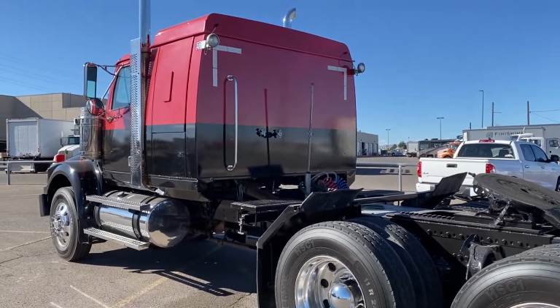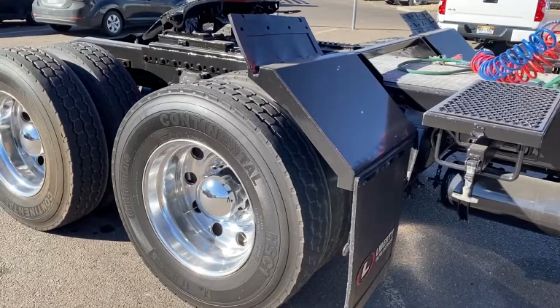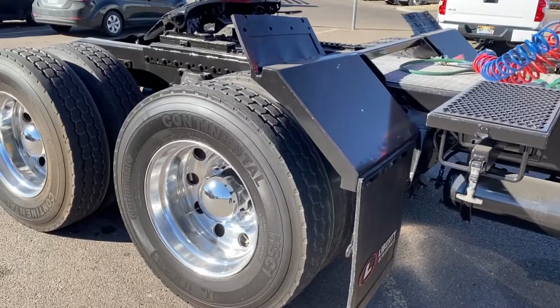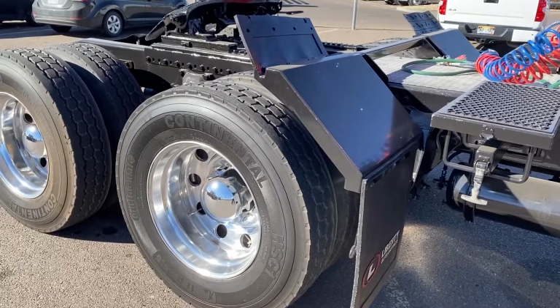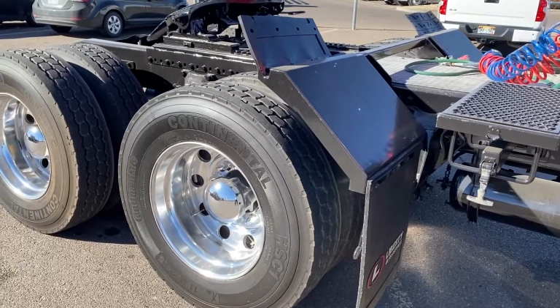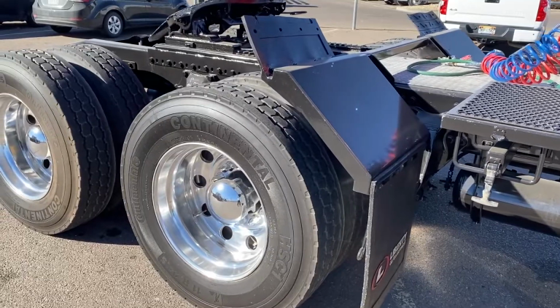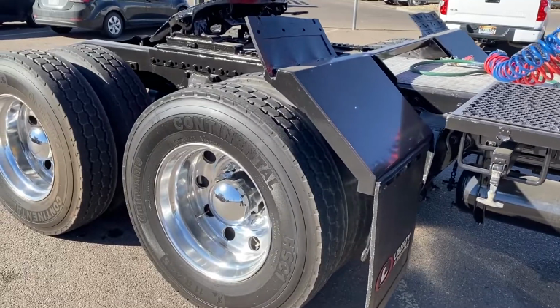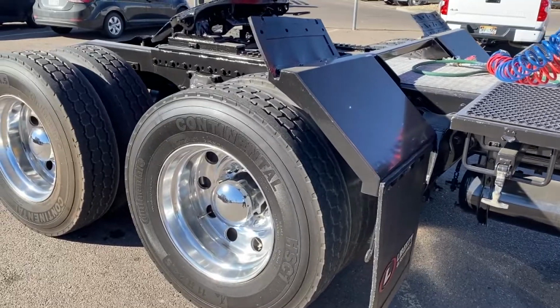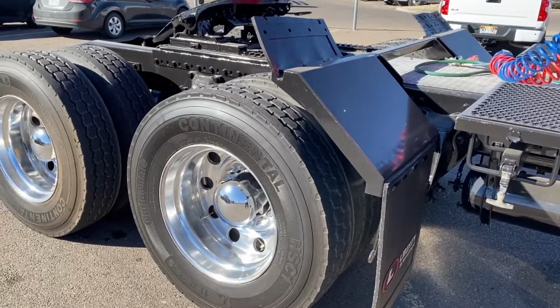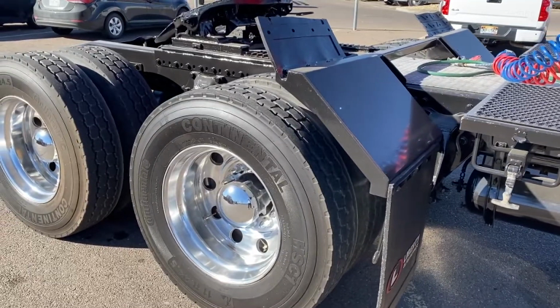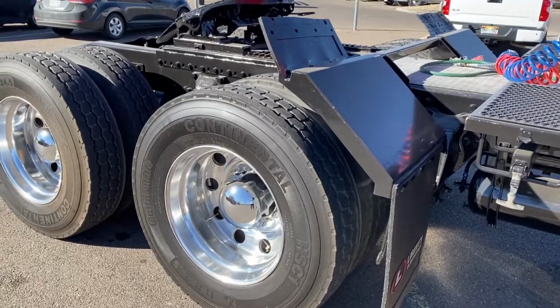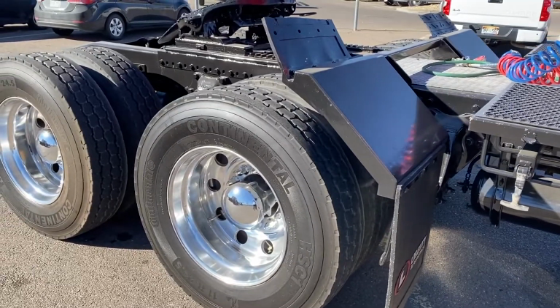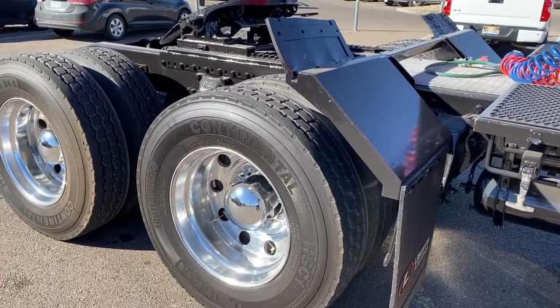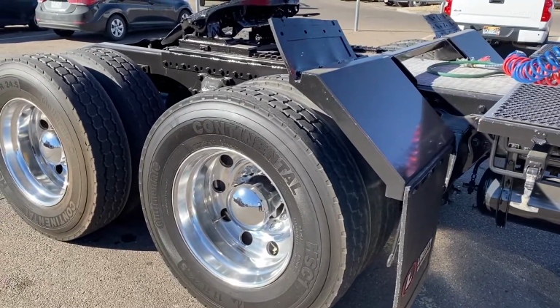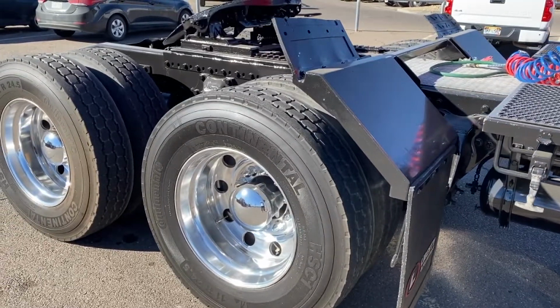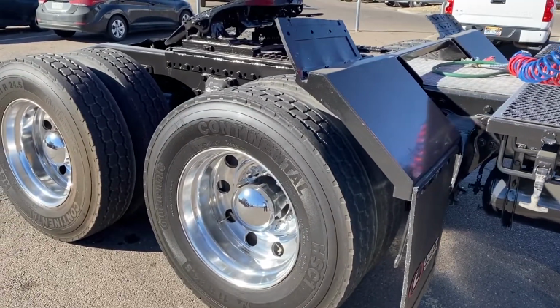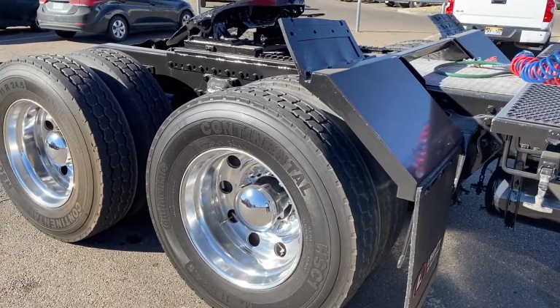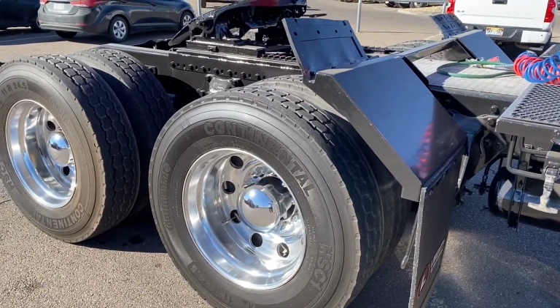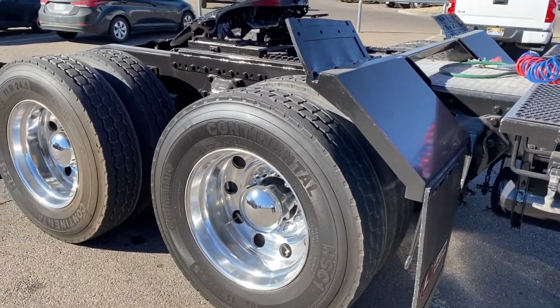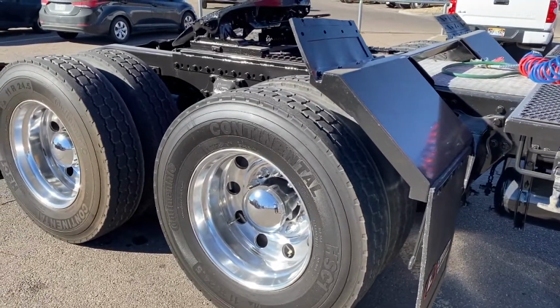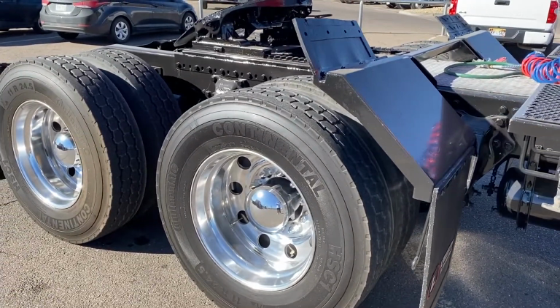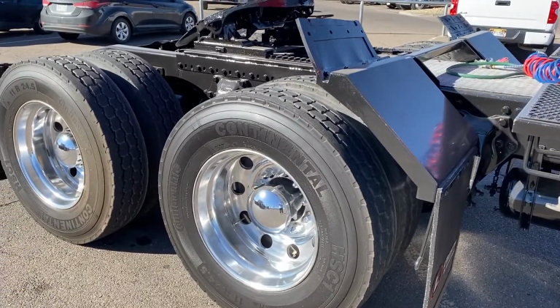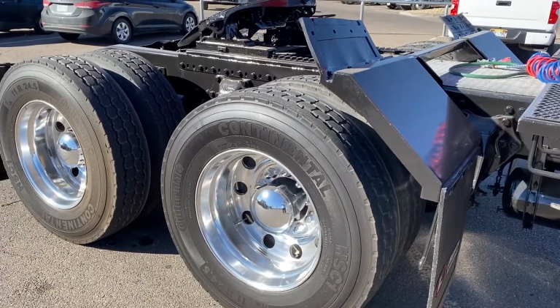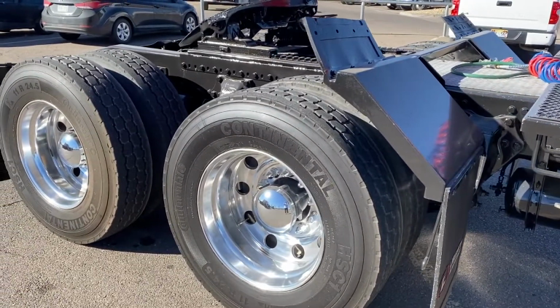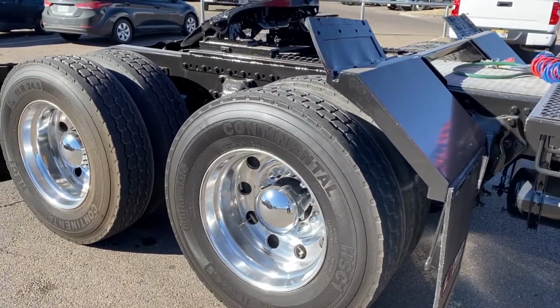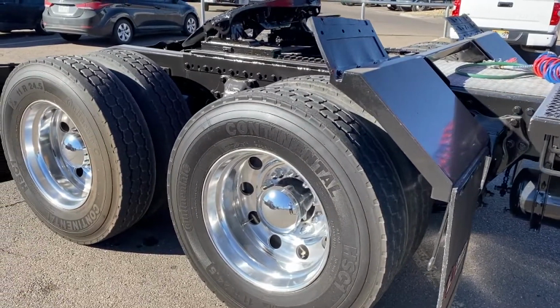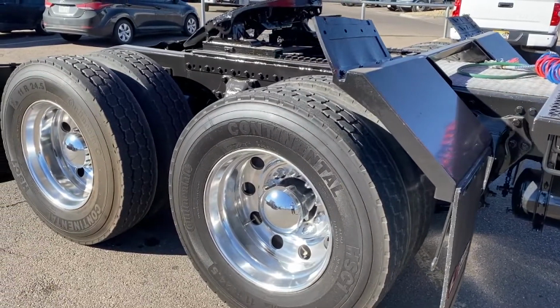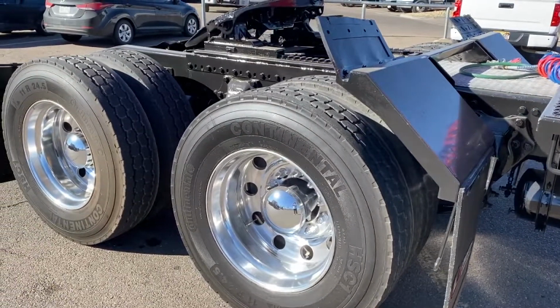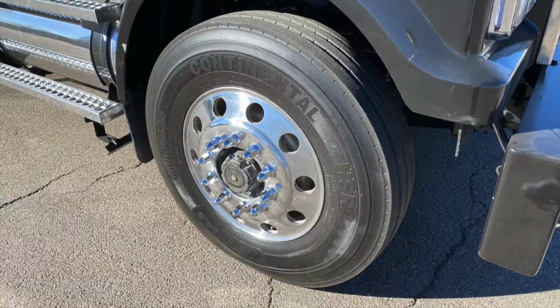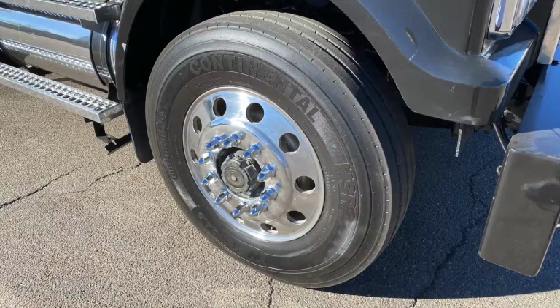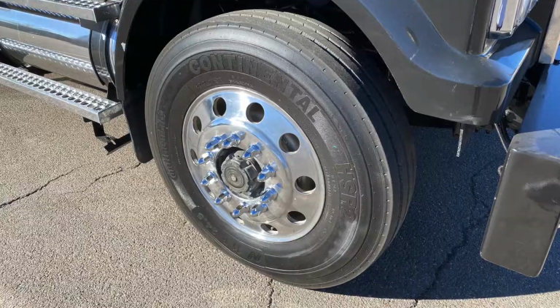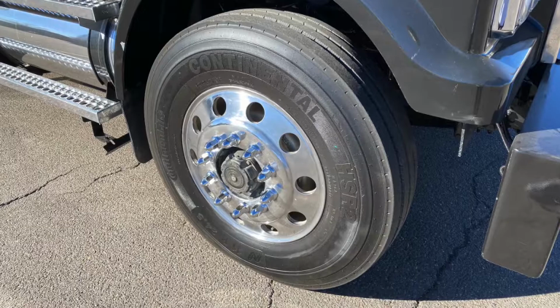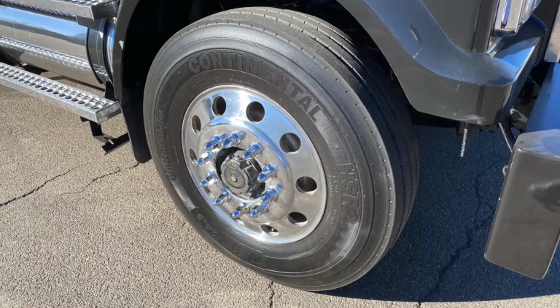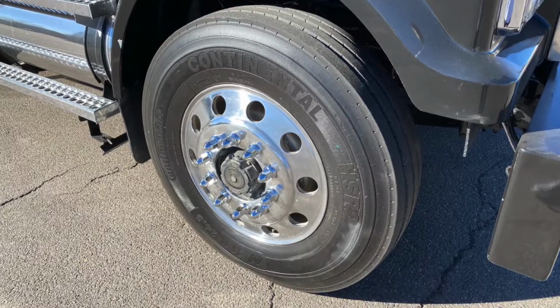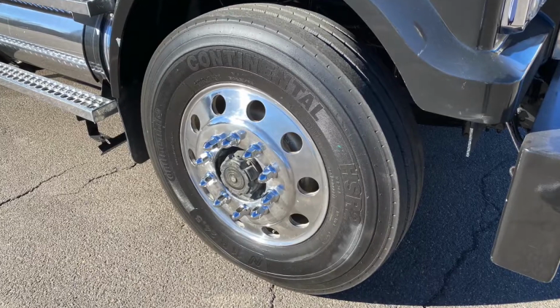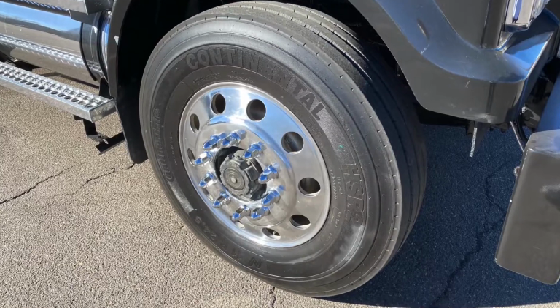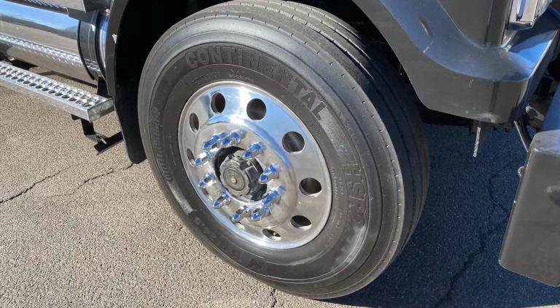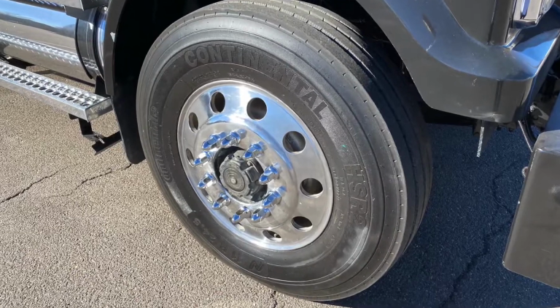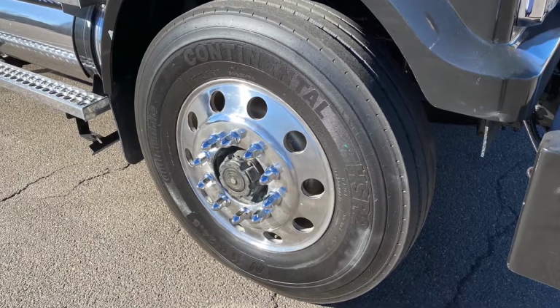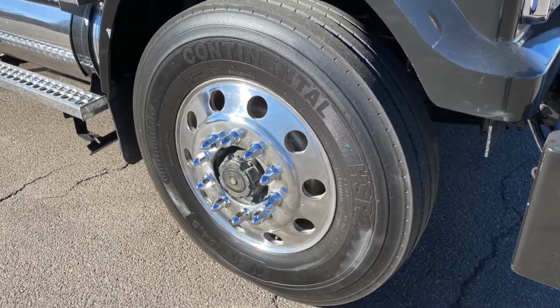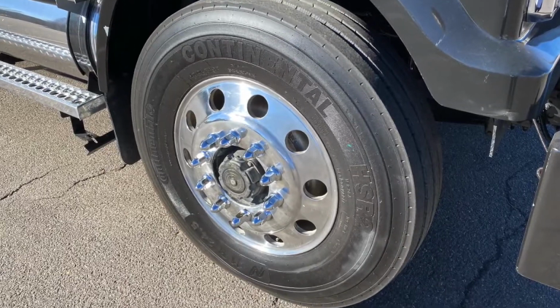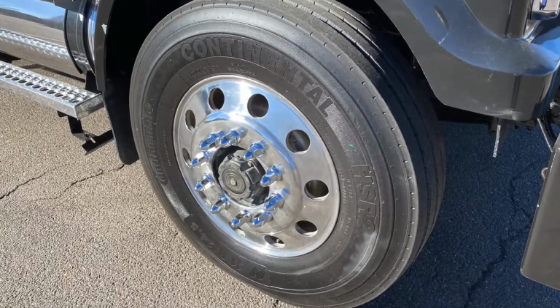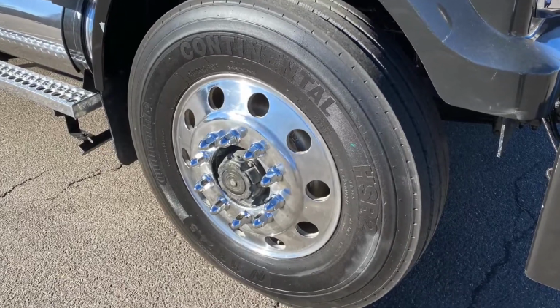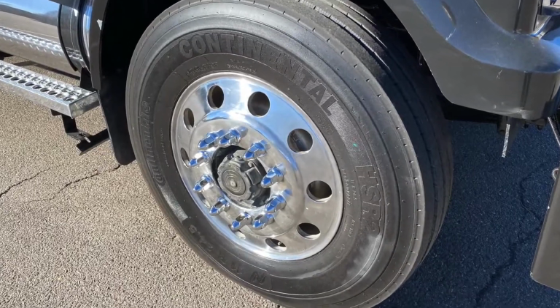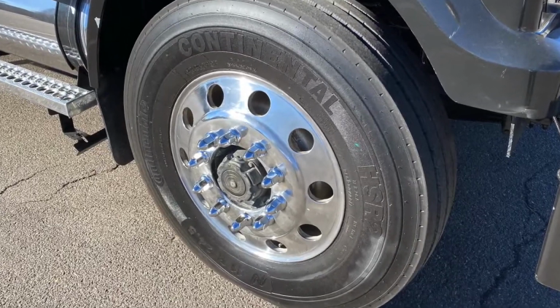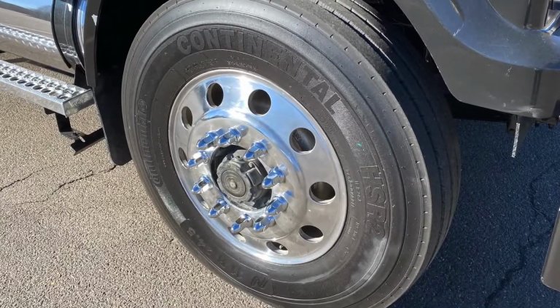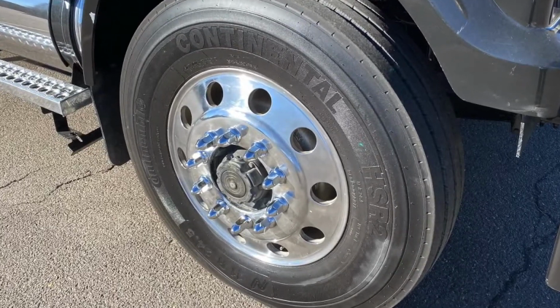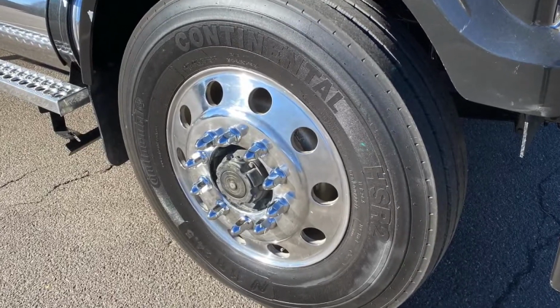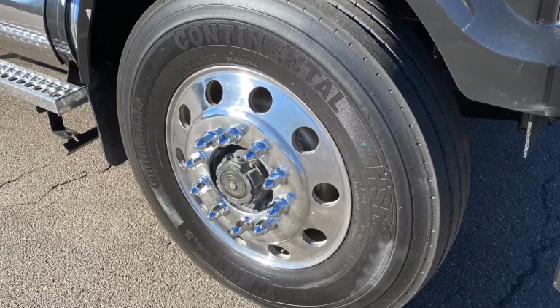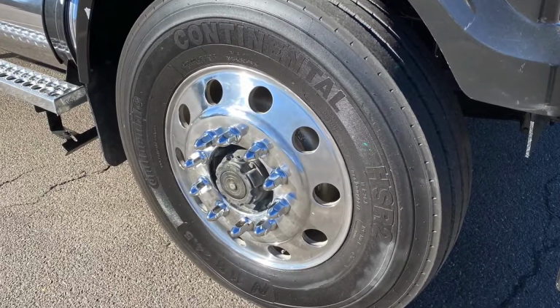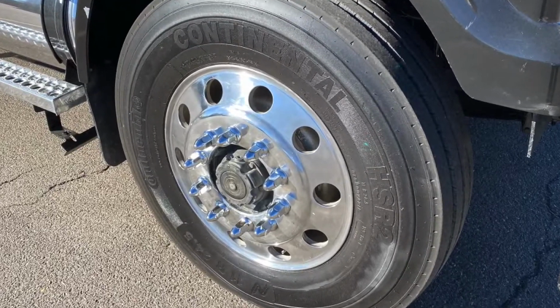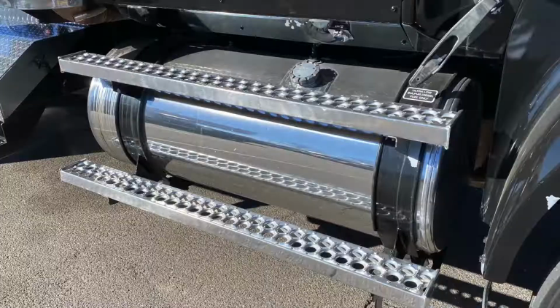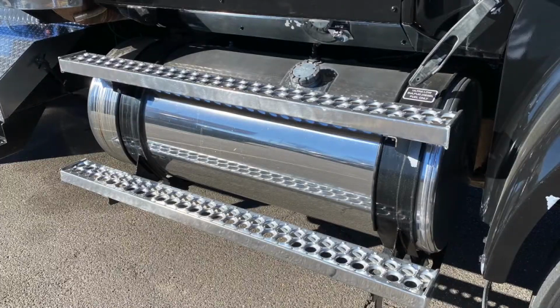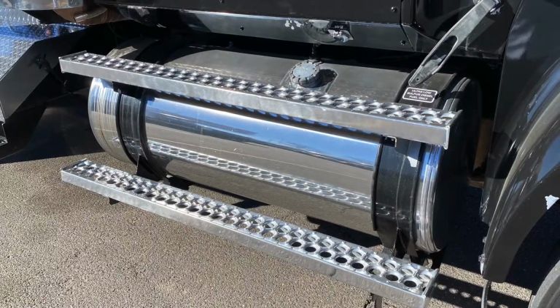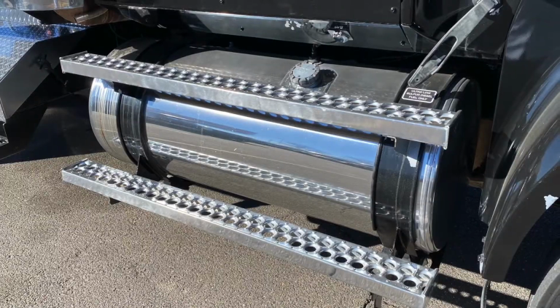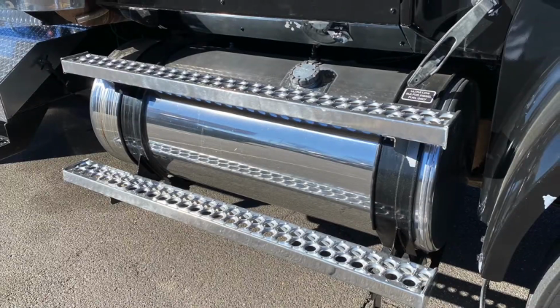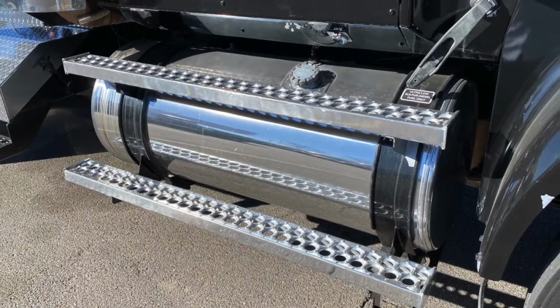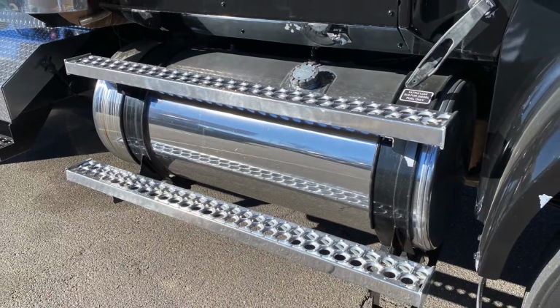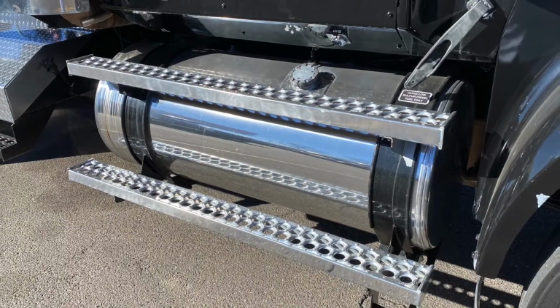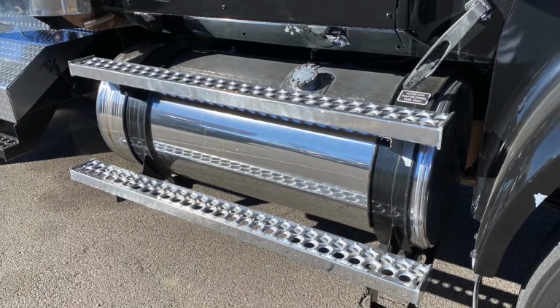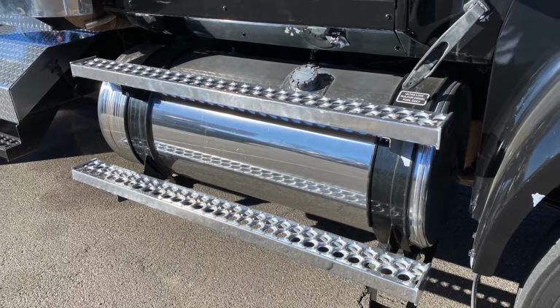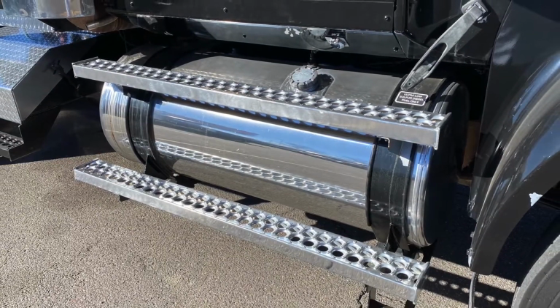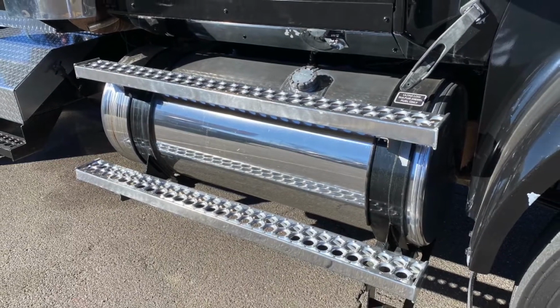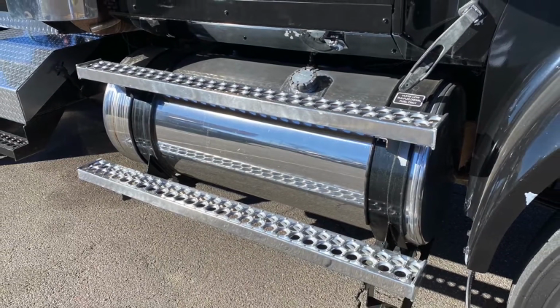This truck's got 24.5 standards with polished wheels all around. We've also got dual 100-gallon fuel tanks.